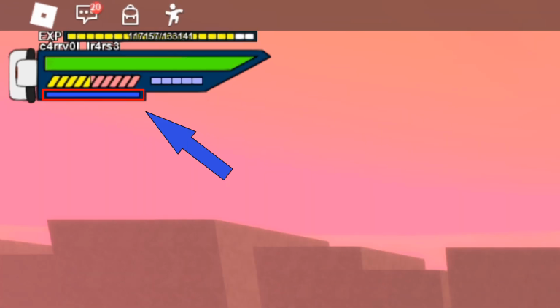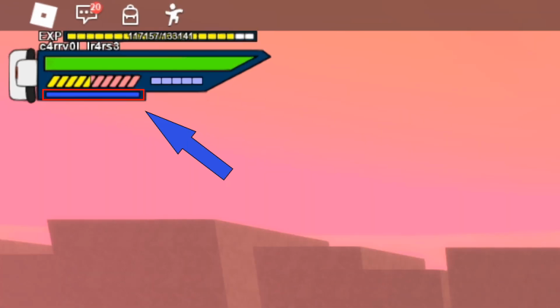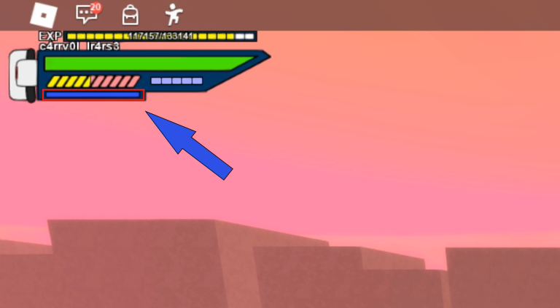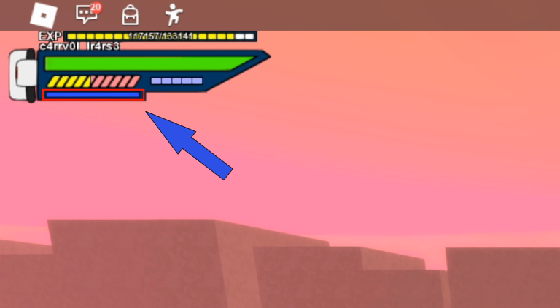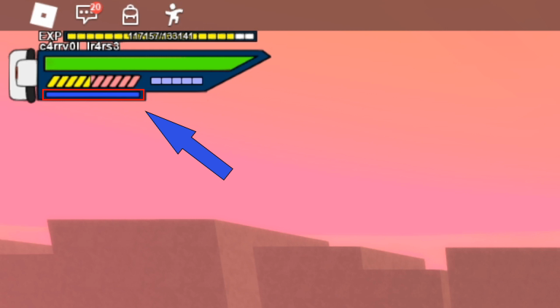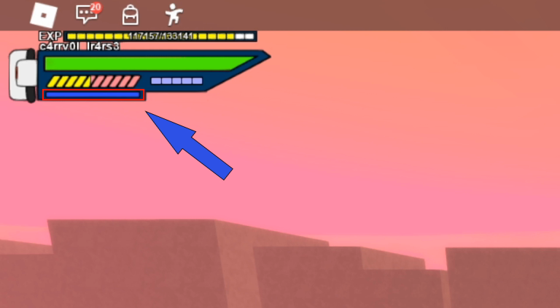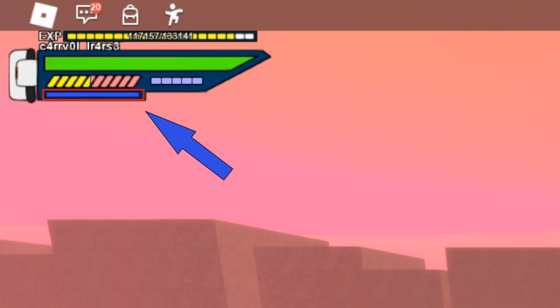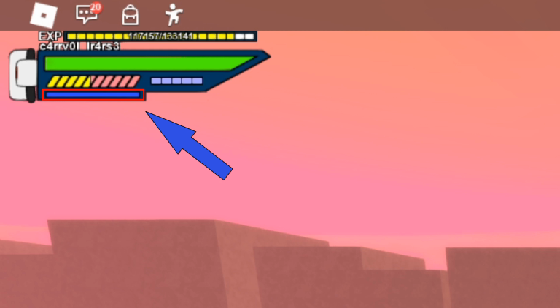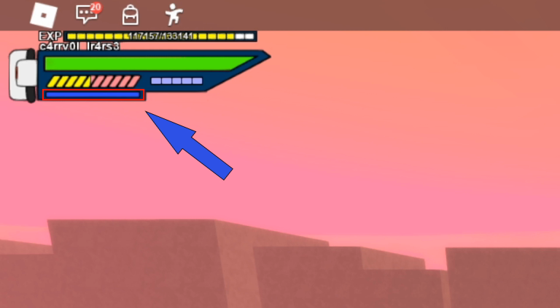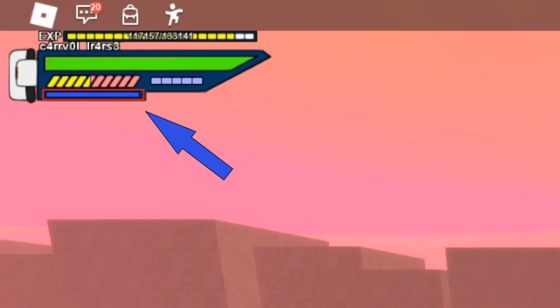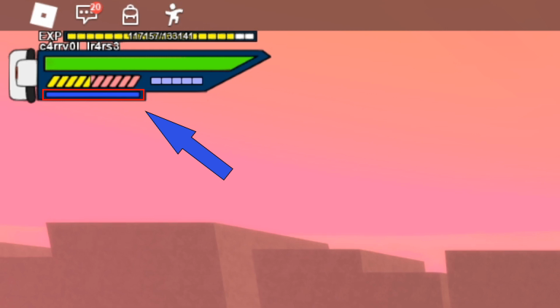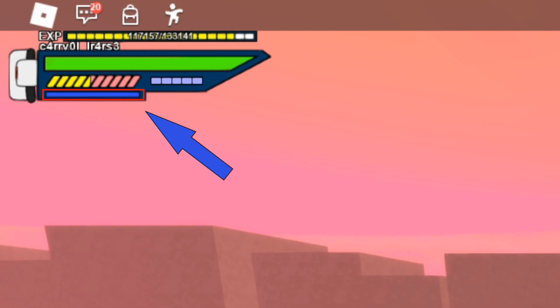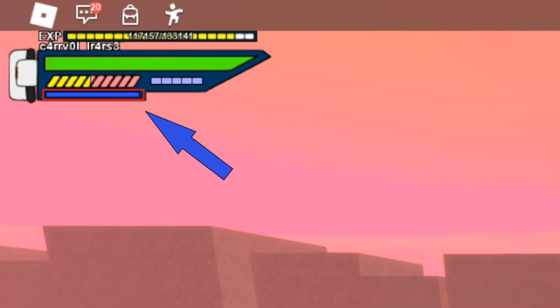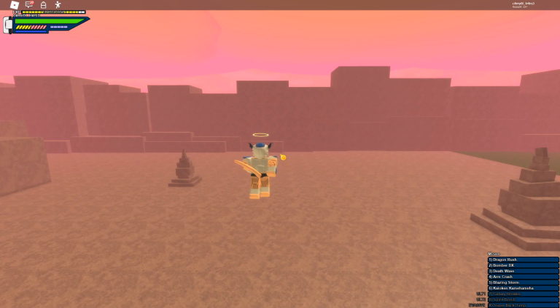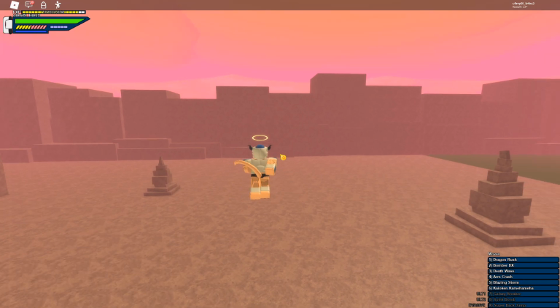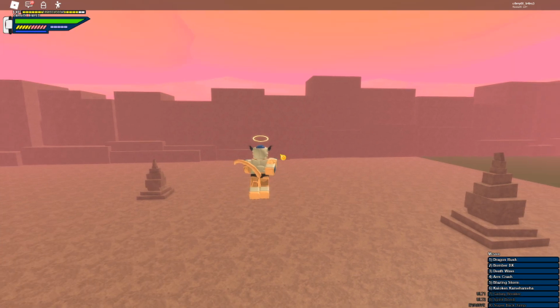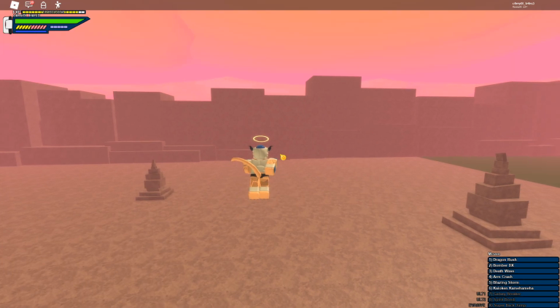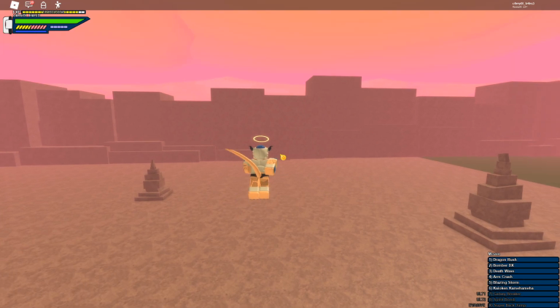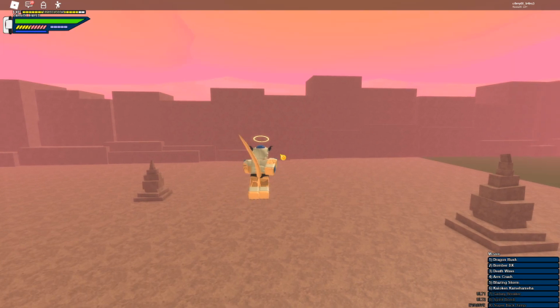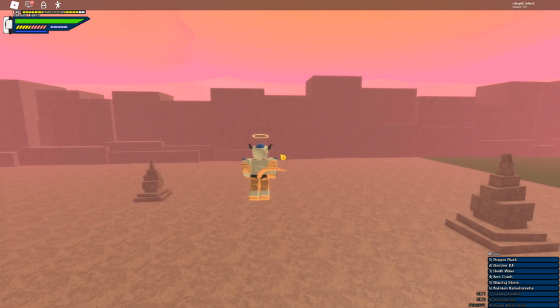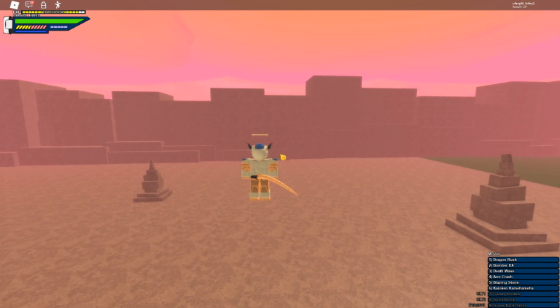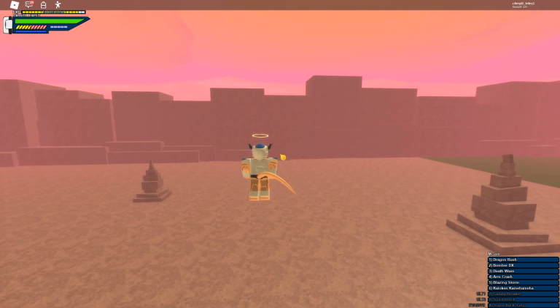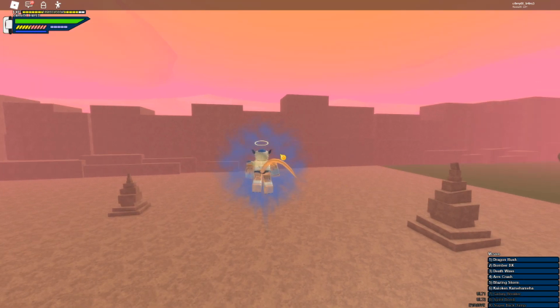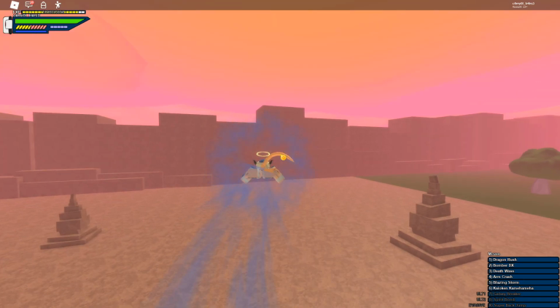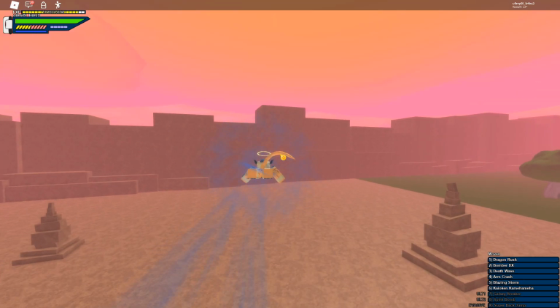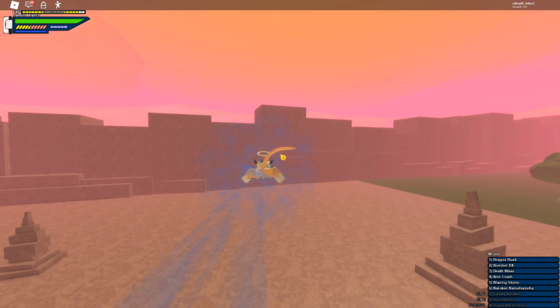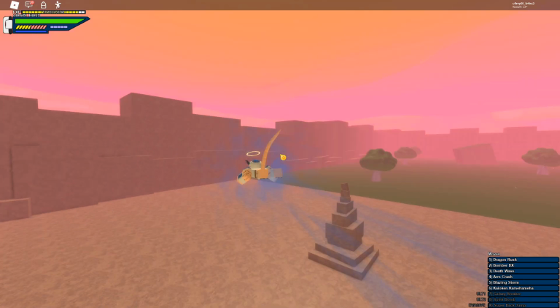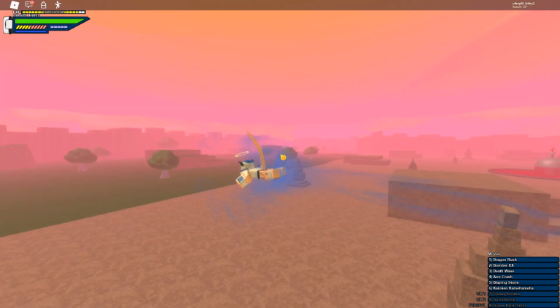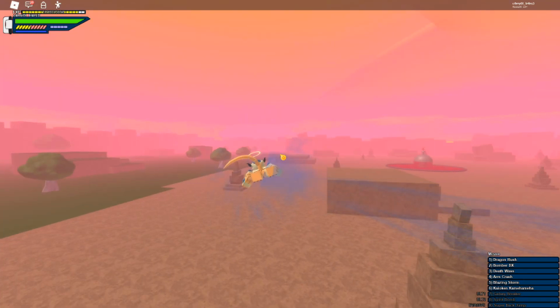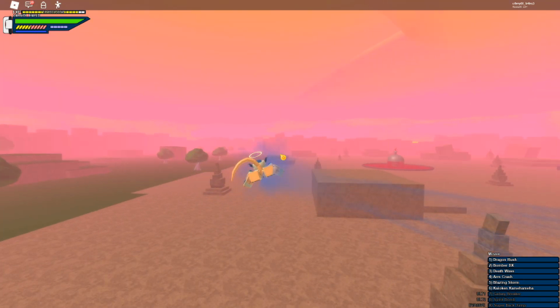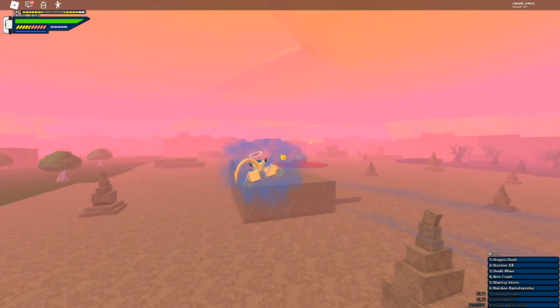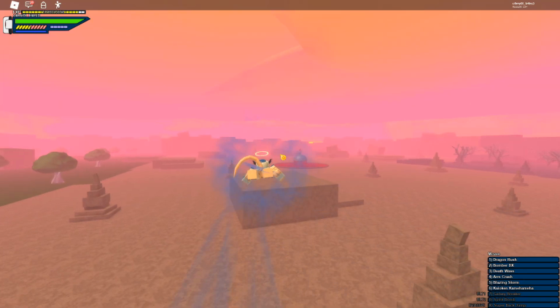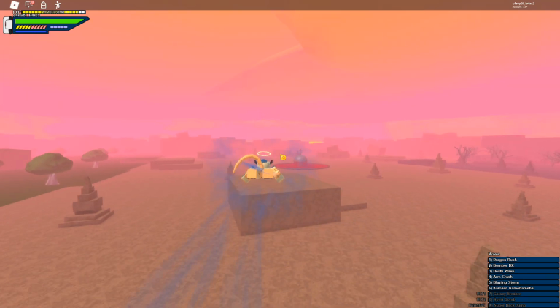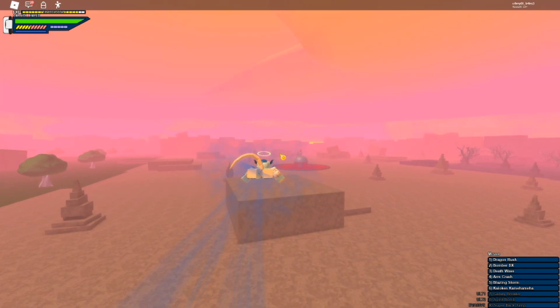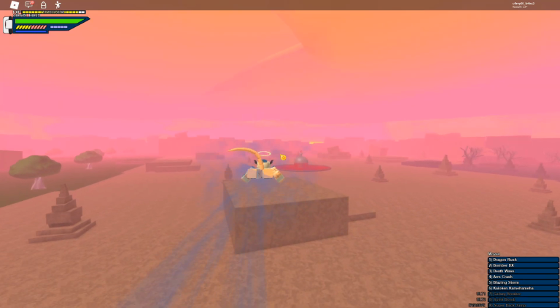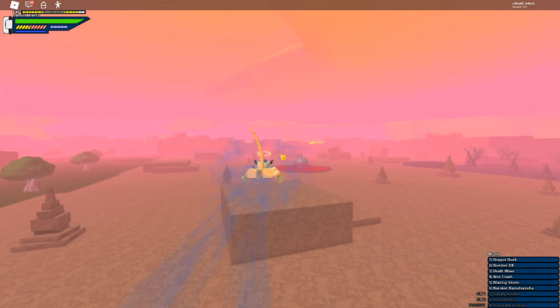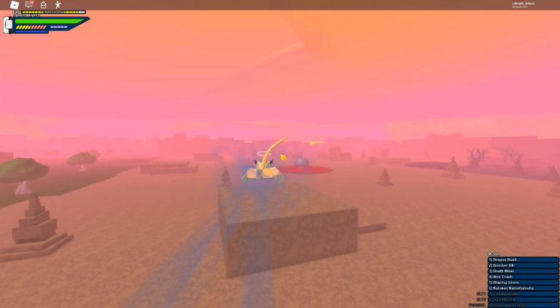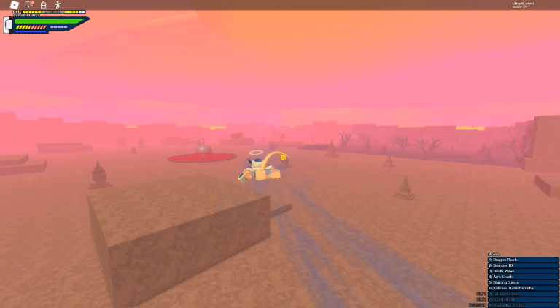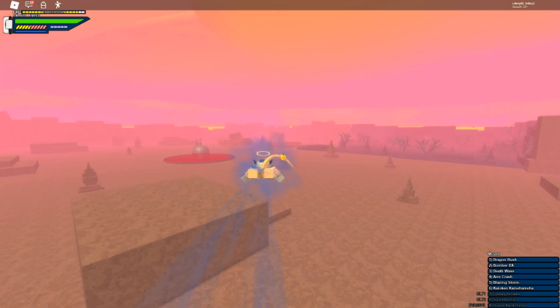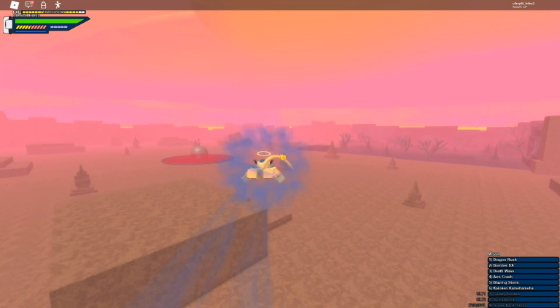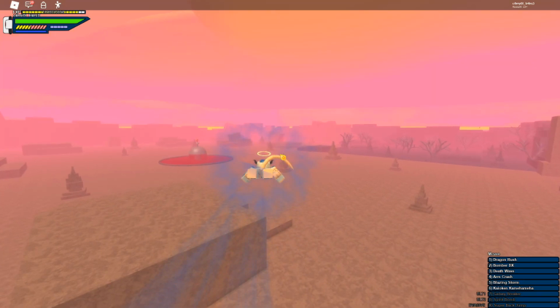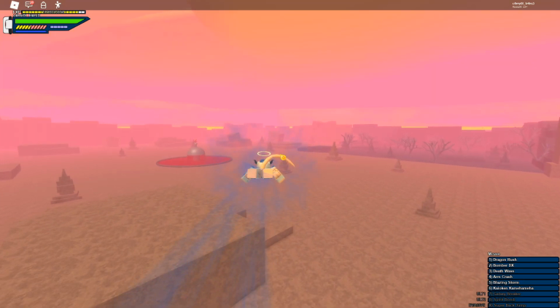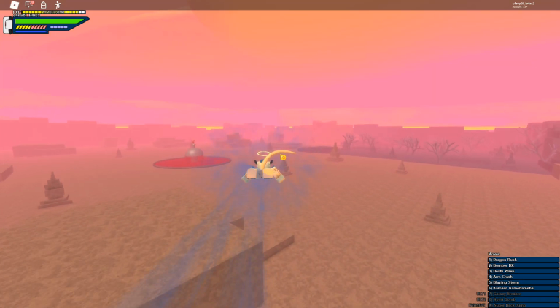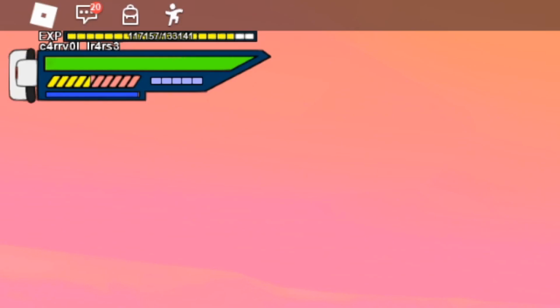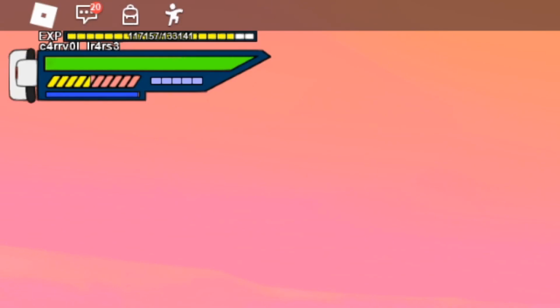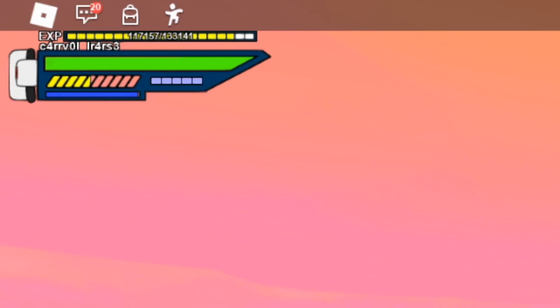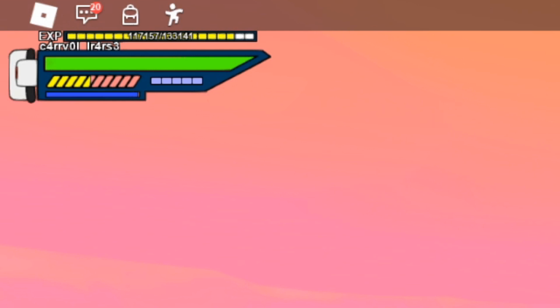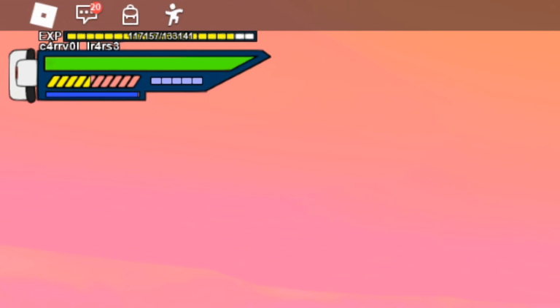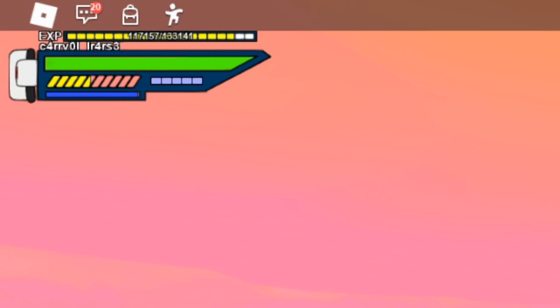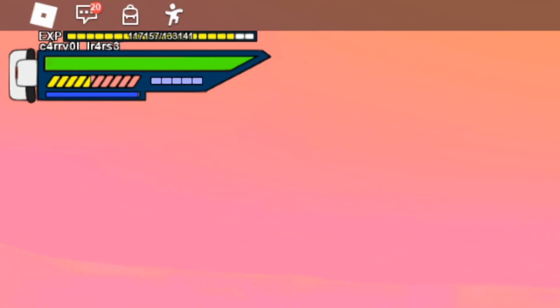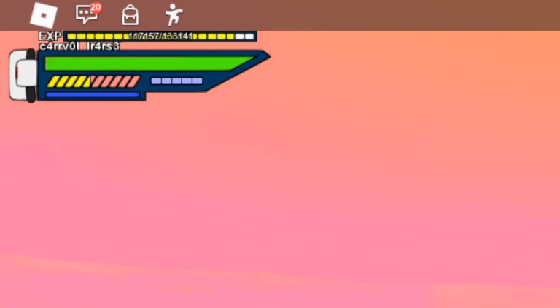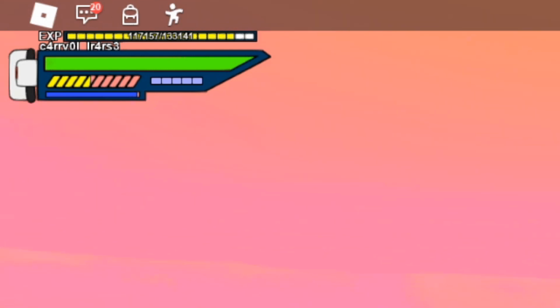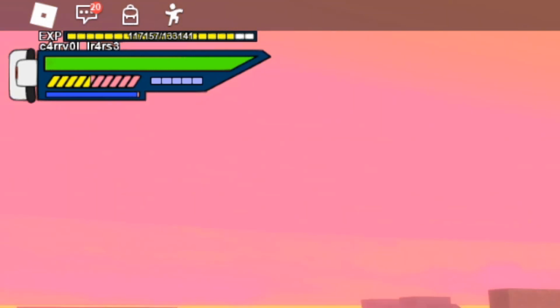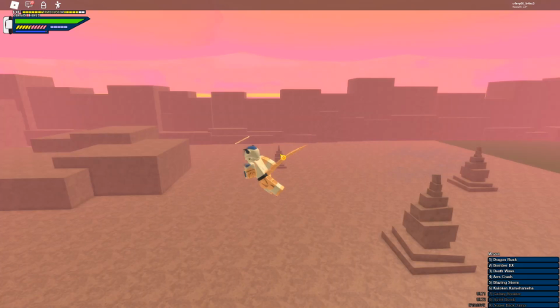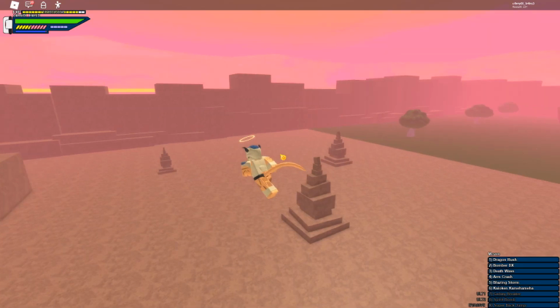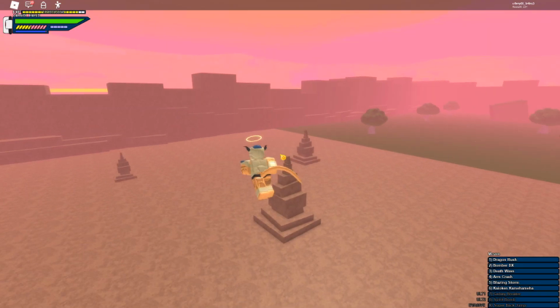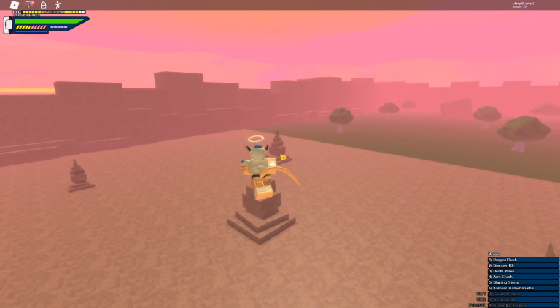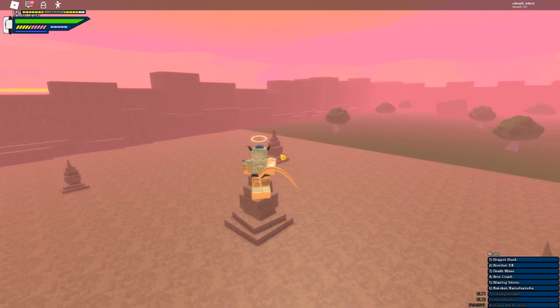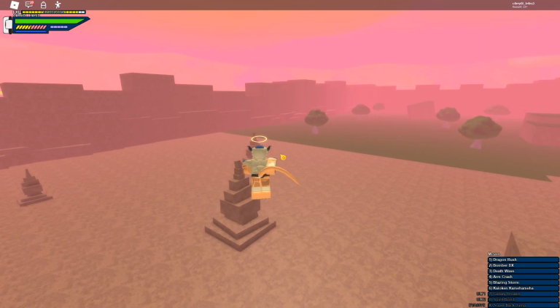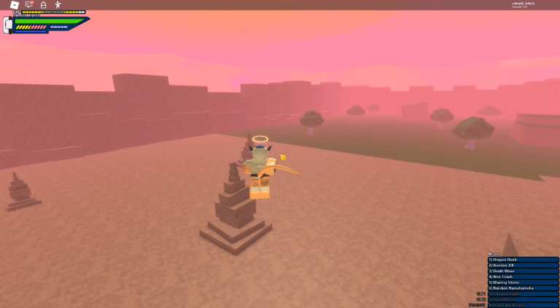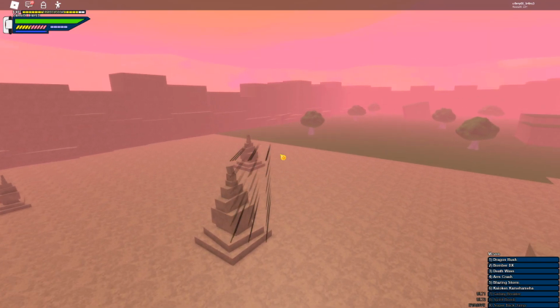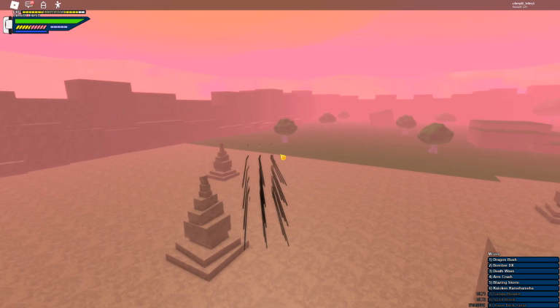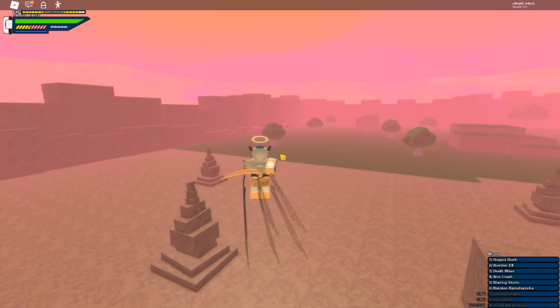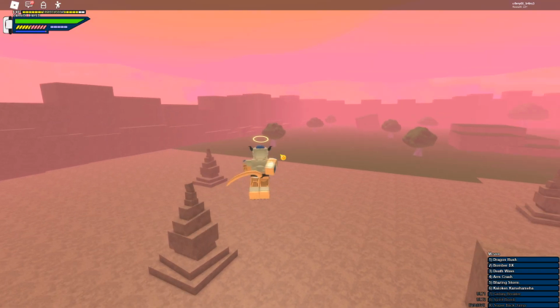You need stamina for doing snap vanishes or dashing, as you can see right now, and snap vanishing.